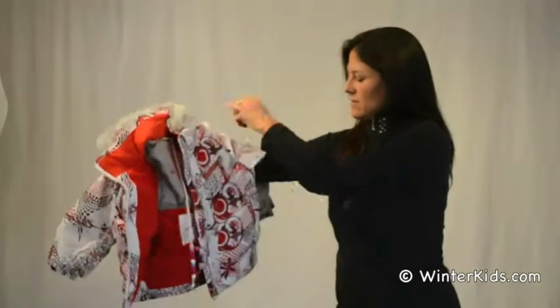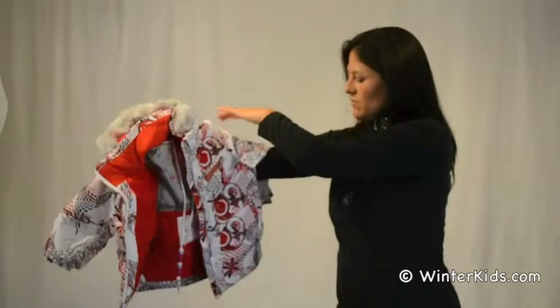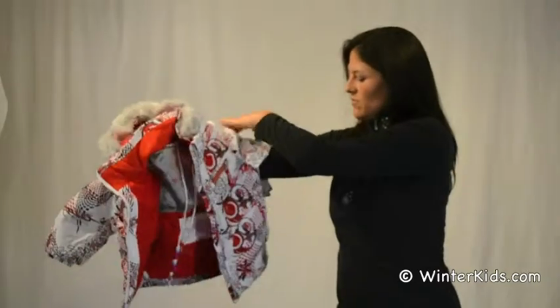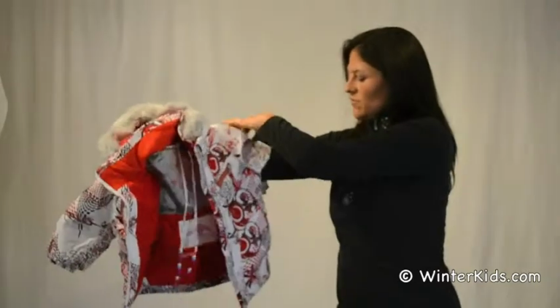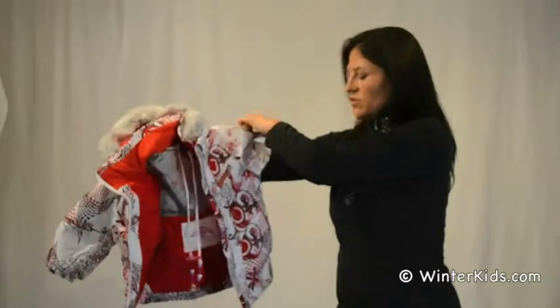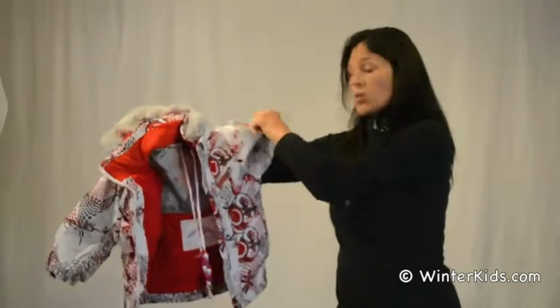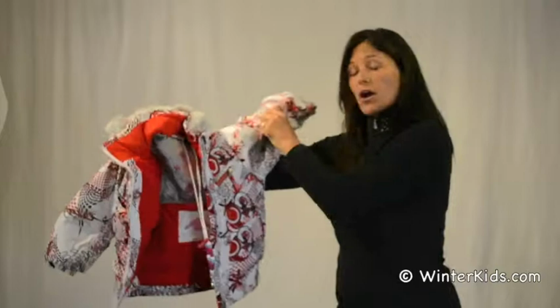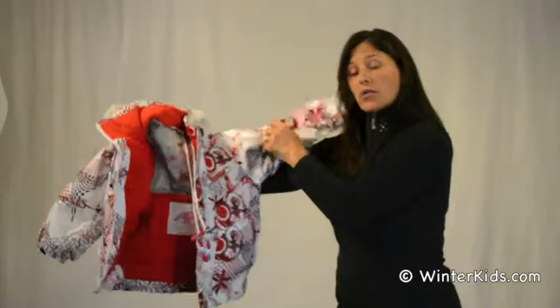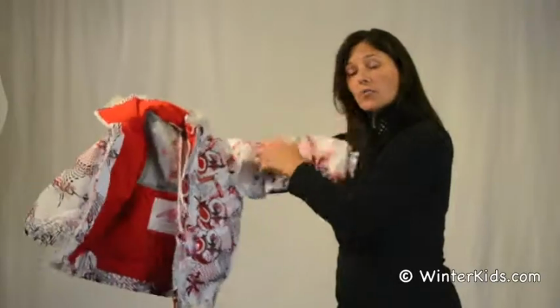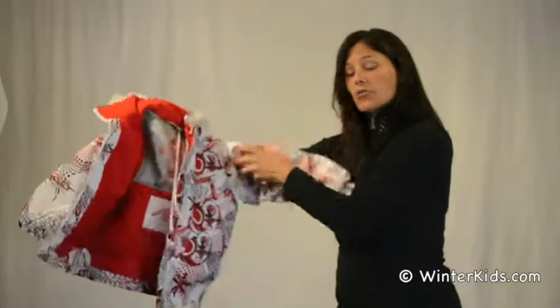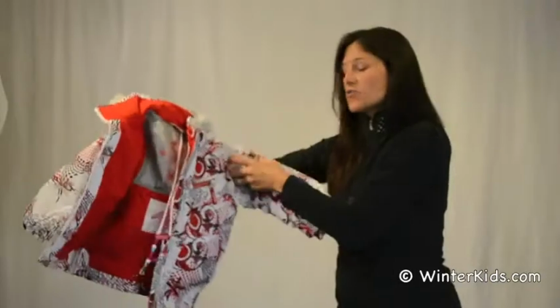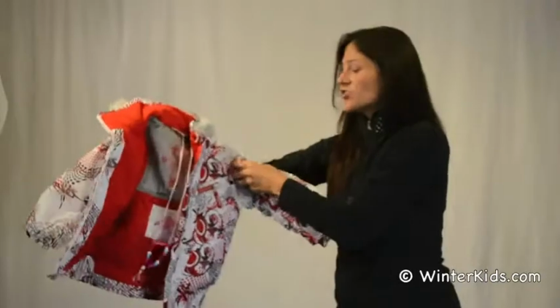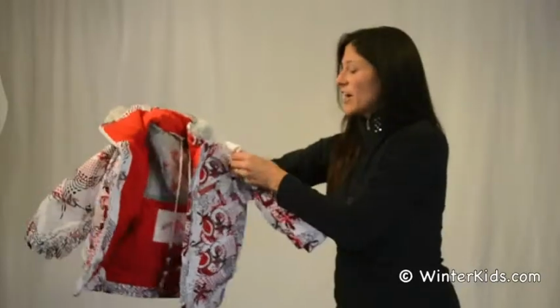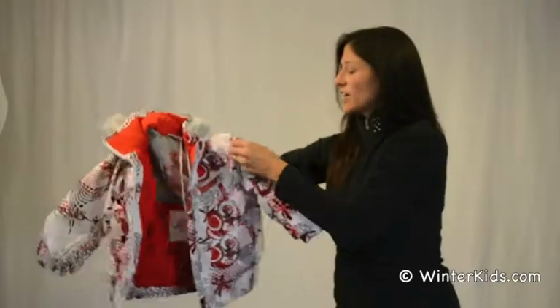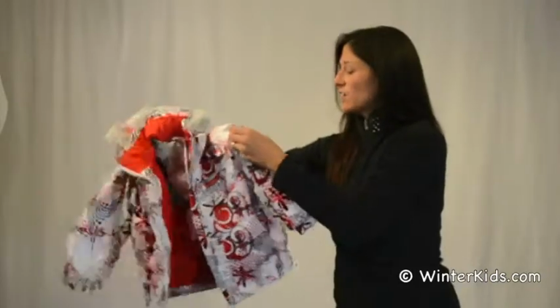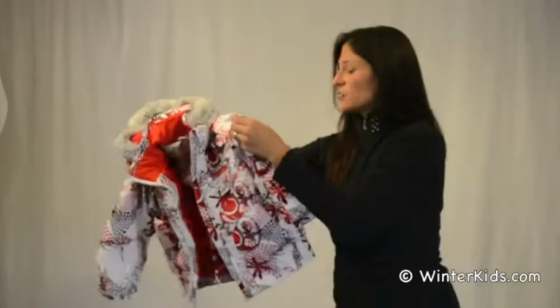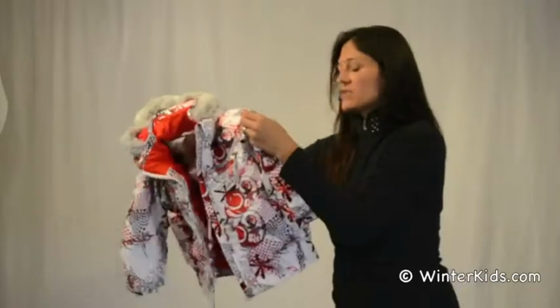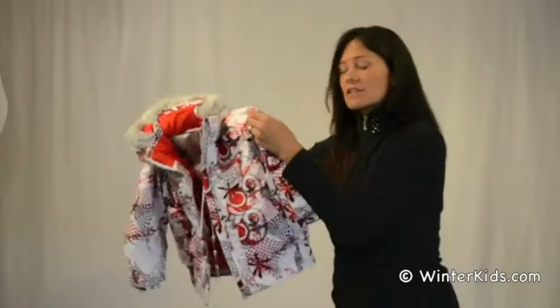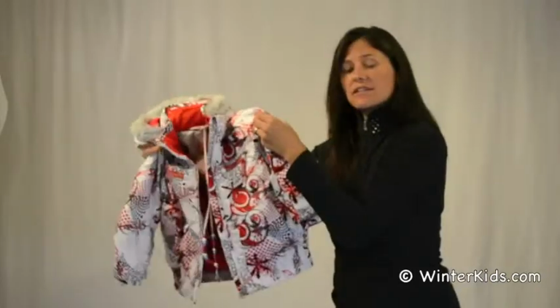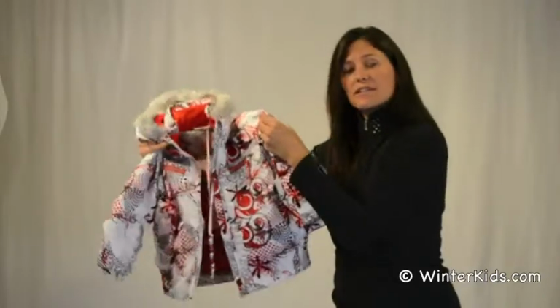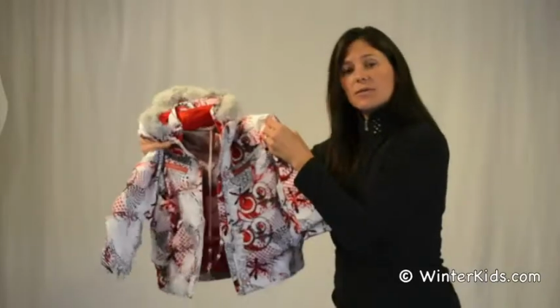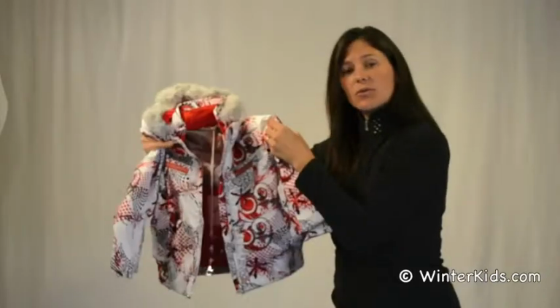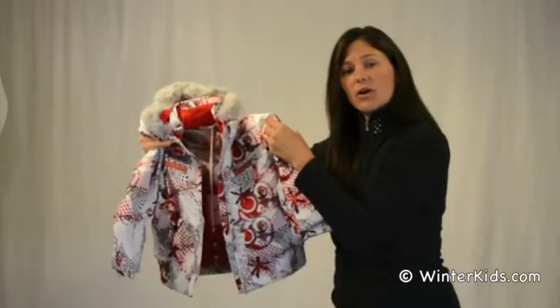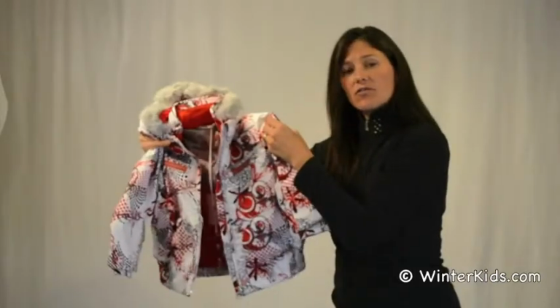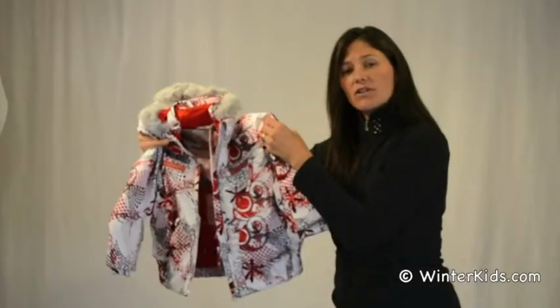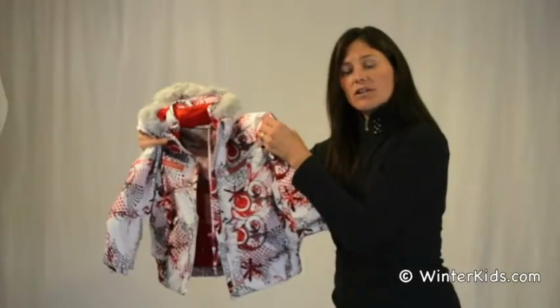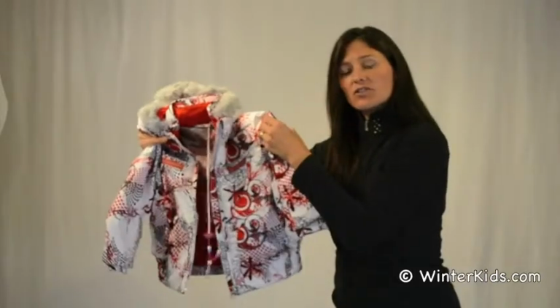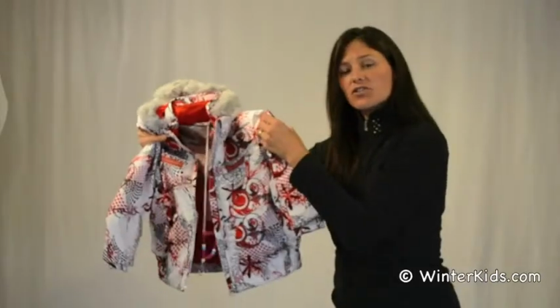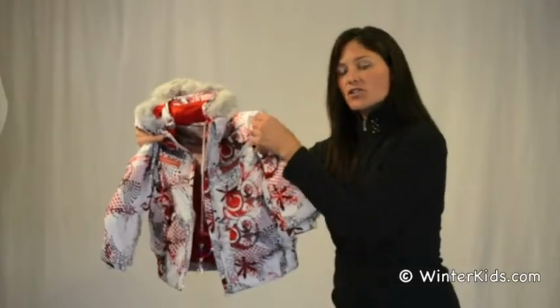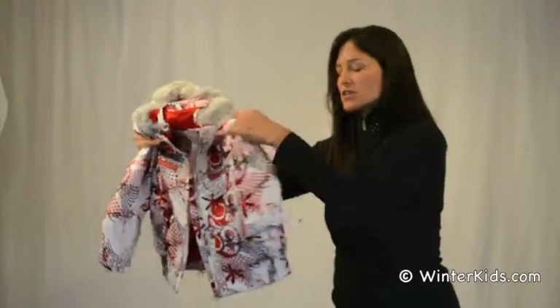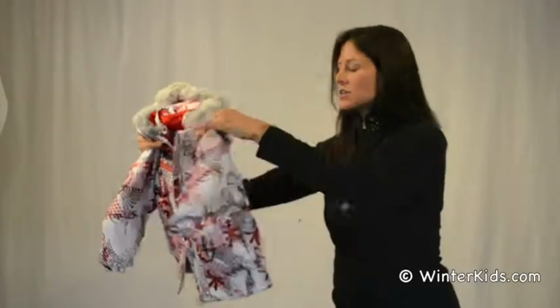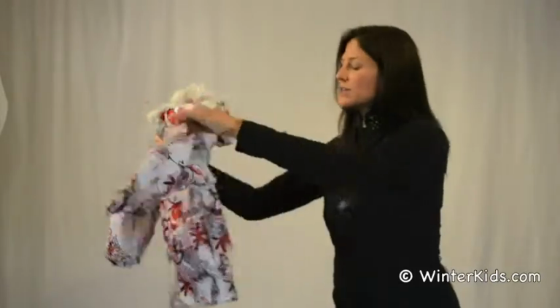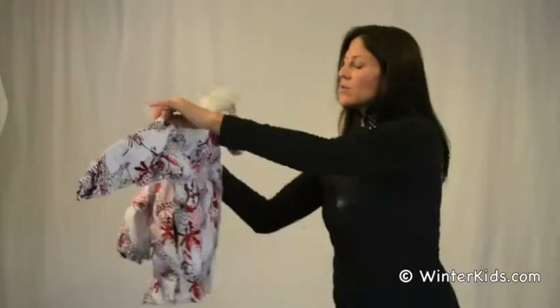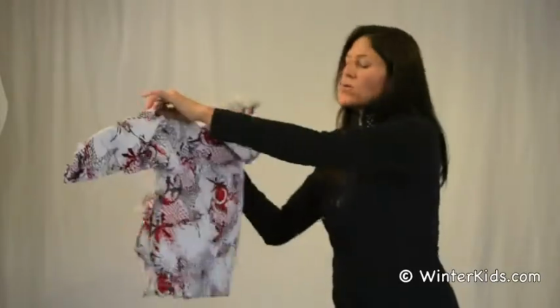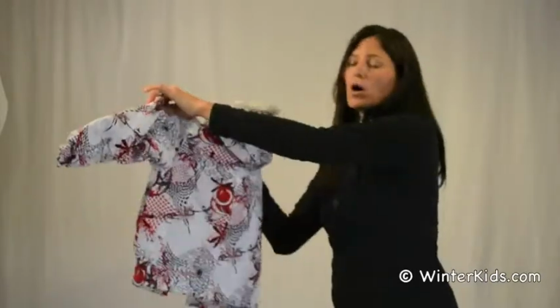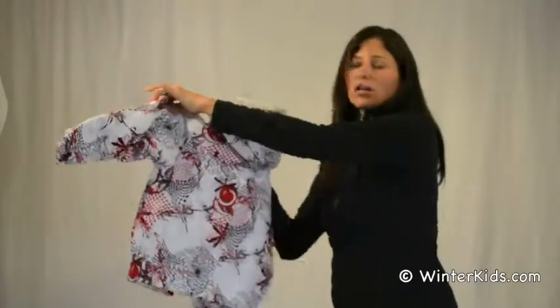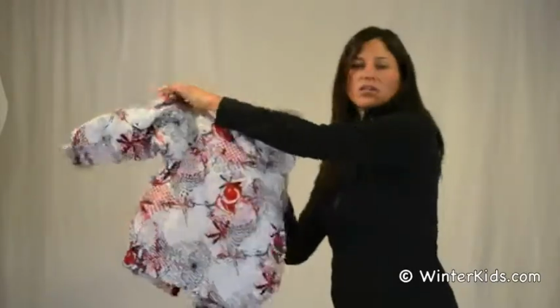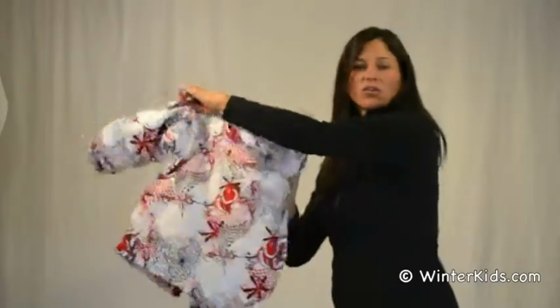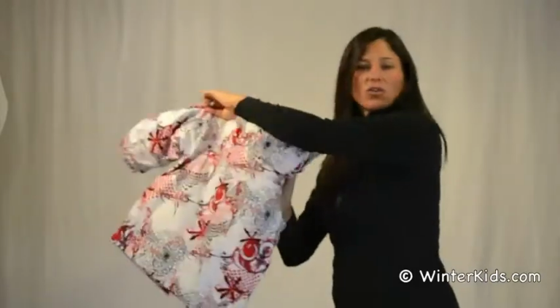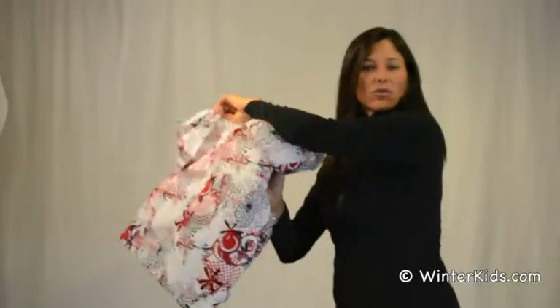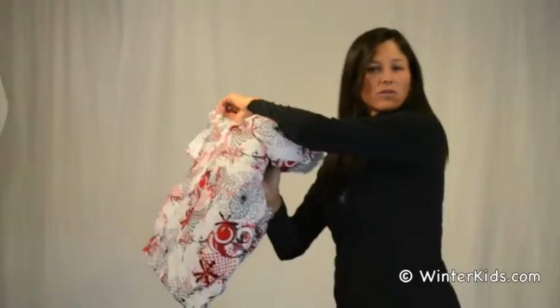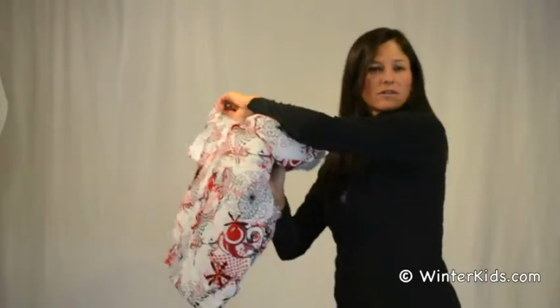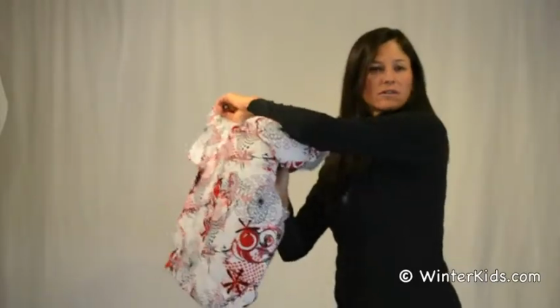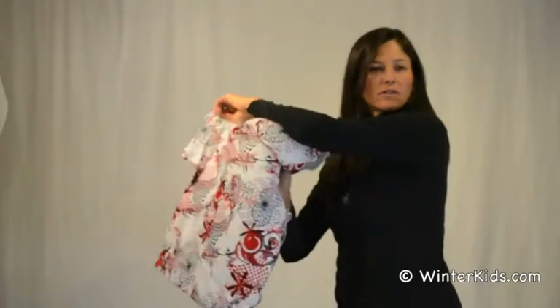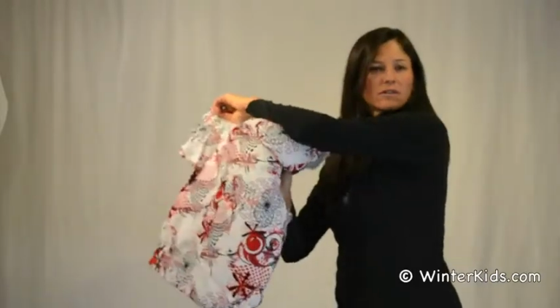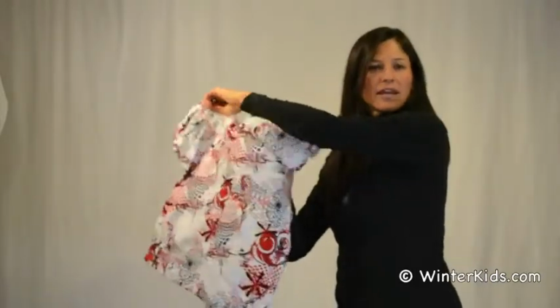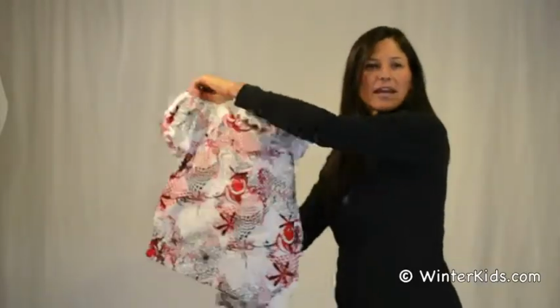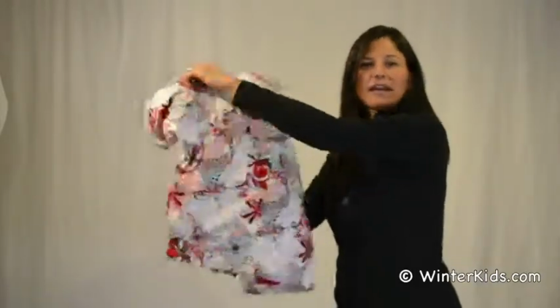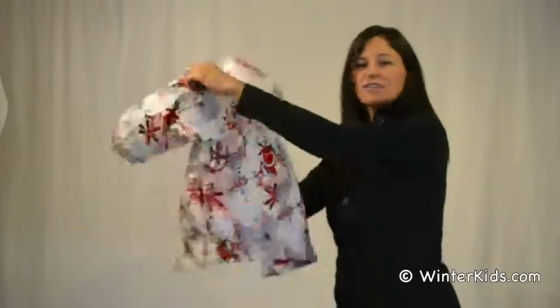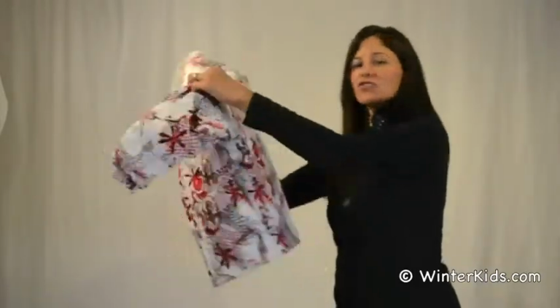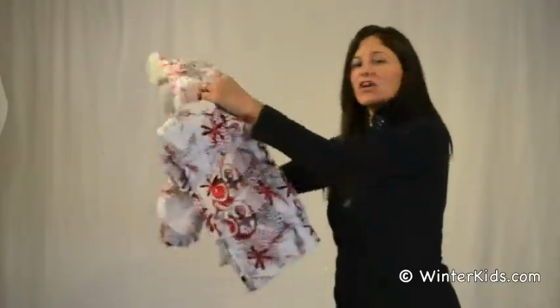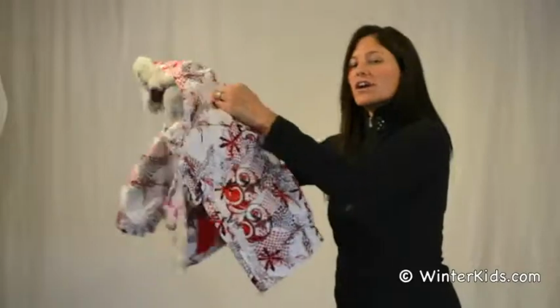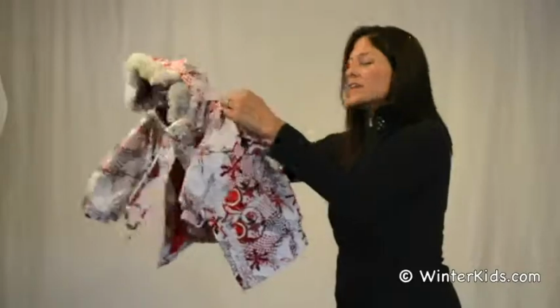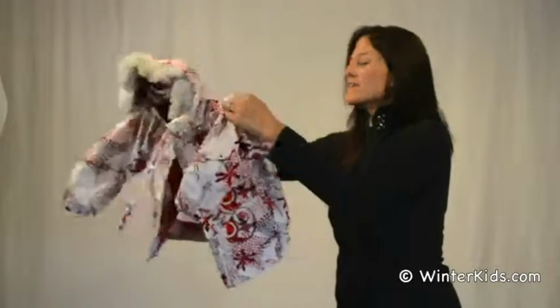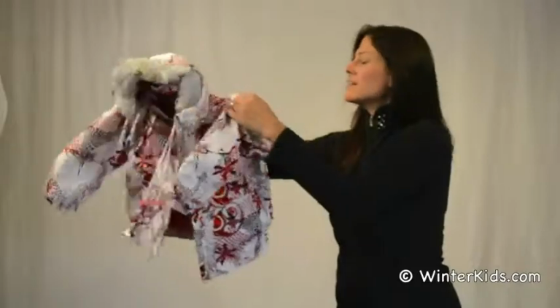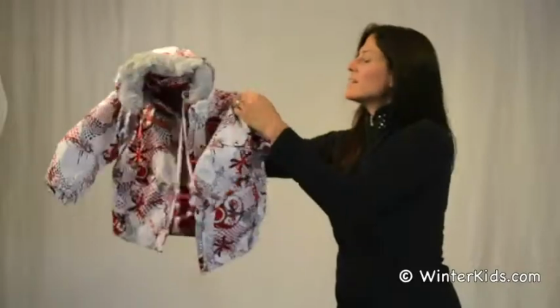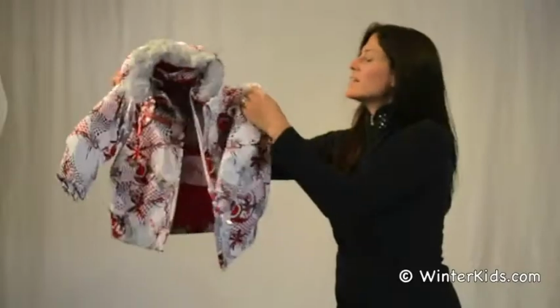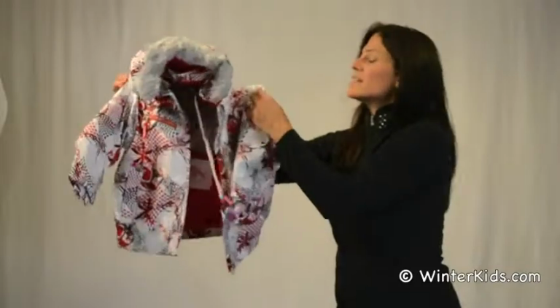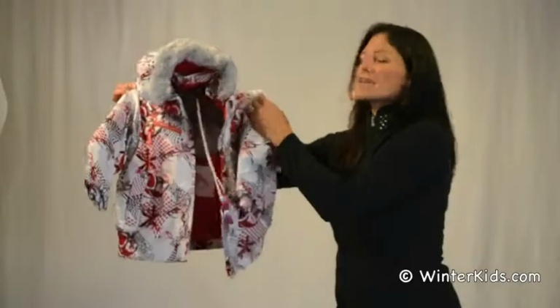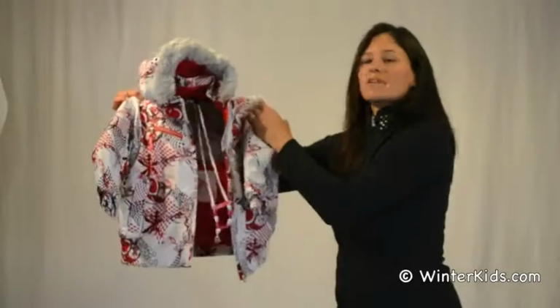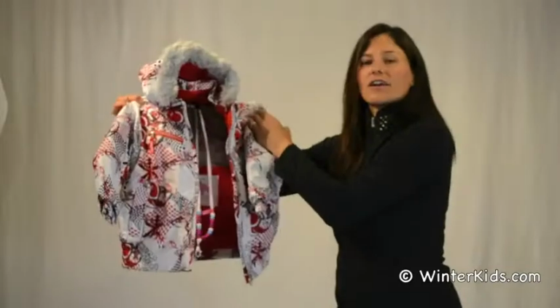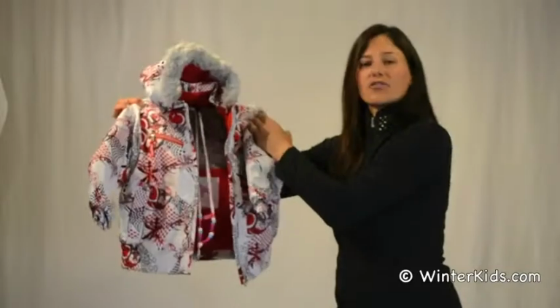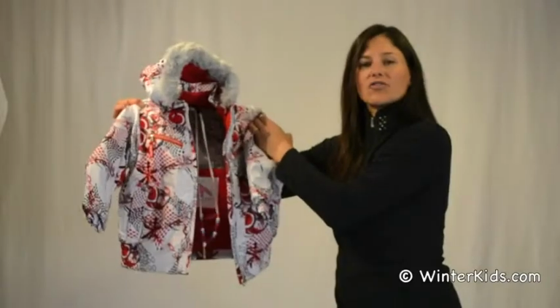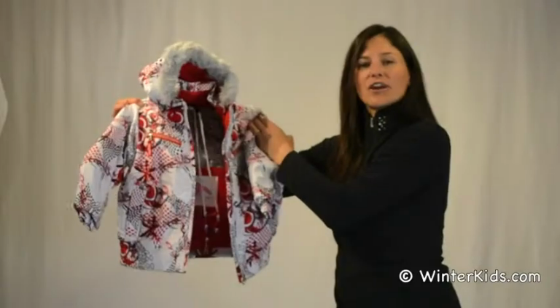Fully waterproof jacket with a DWR finish. Washing cold, hang to dry, air dry.